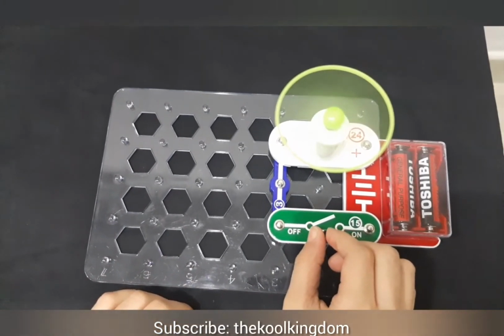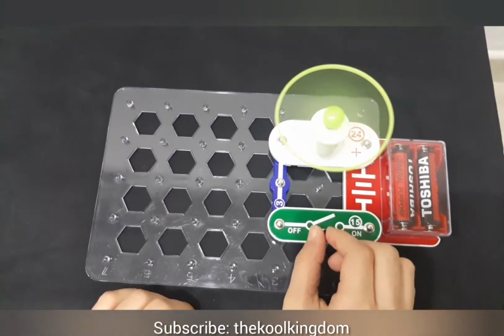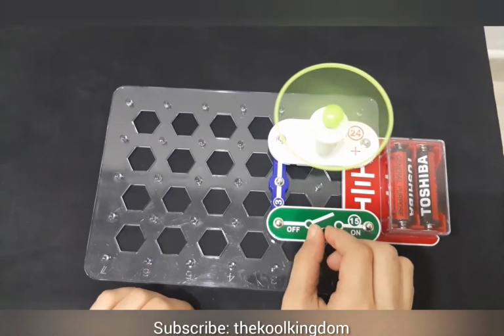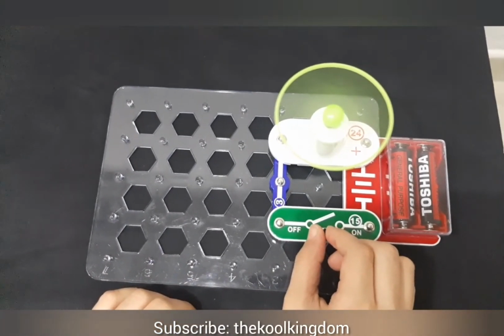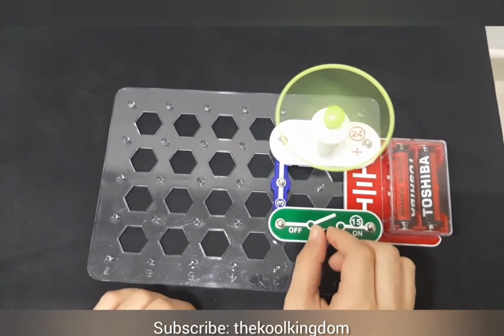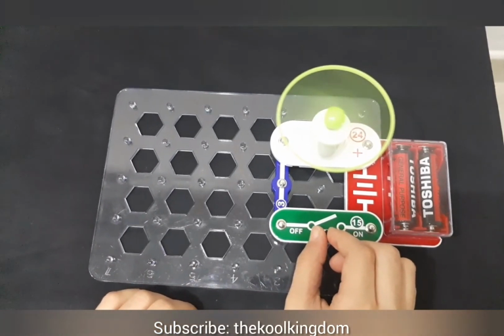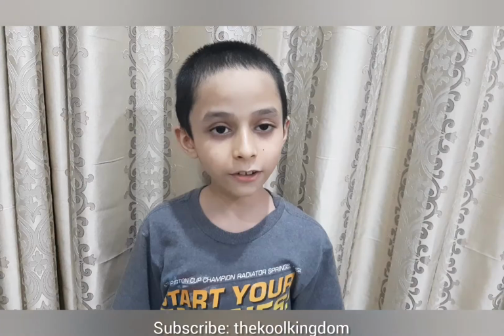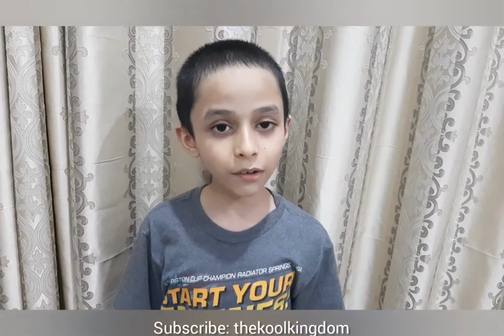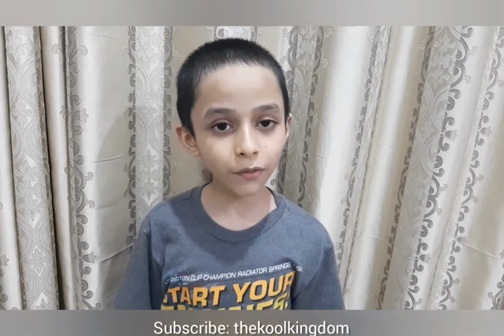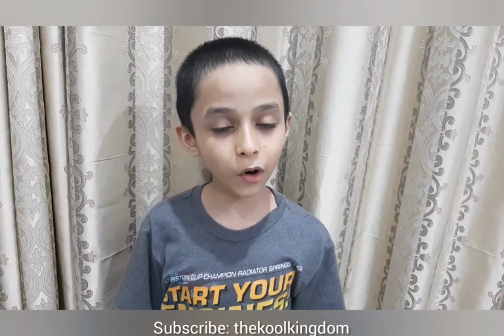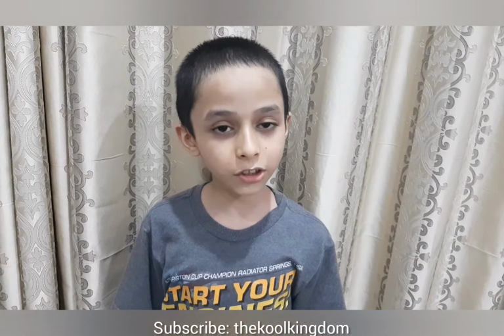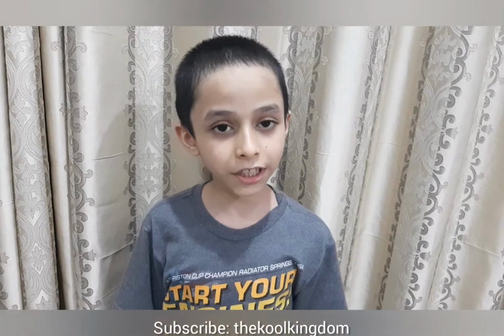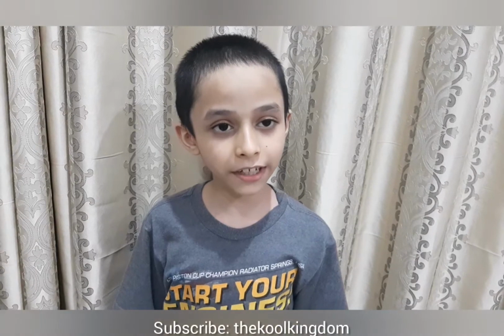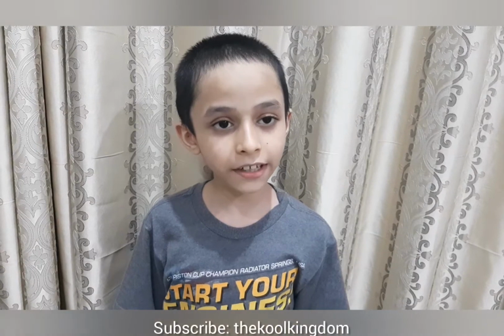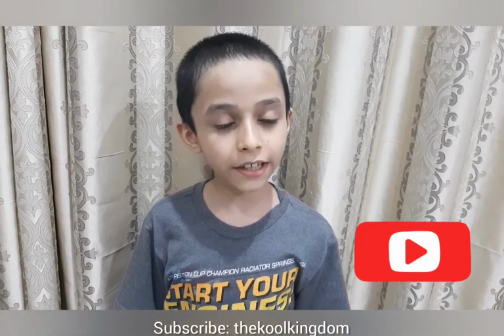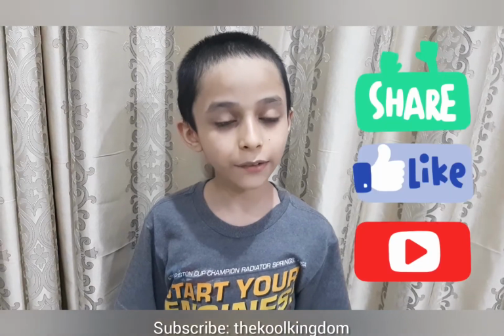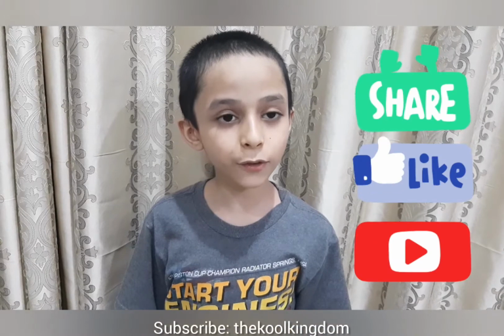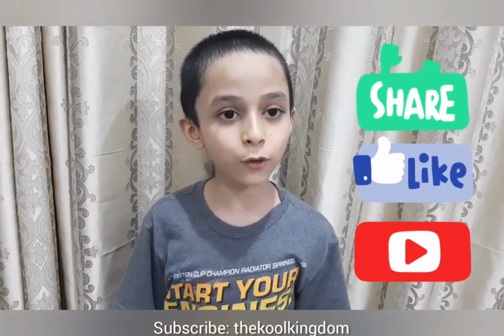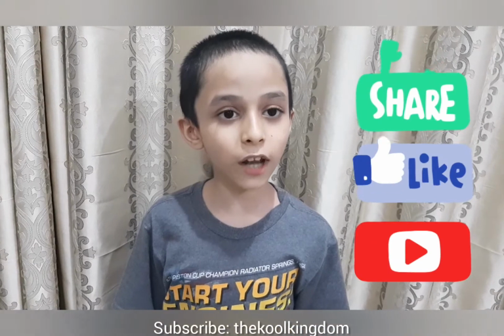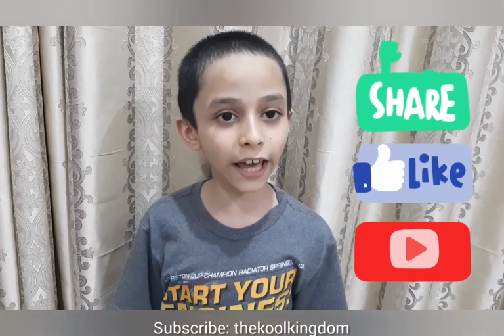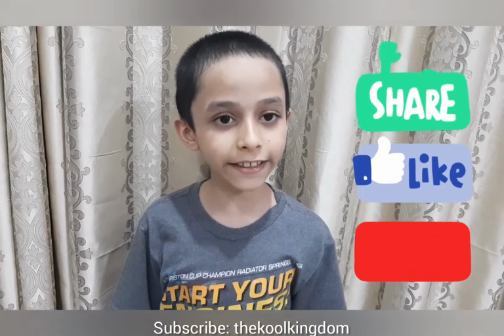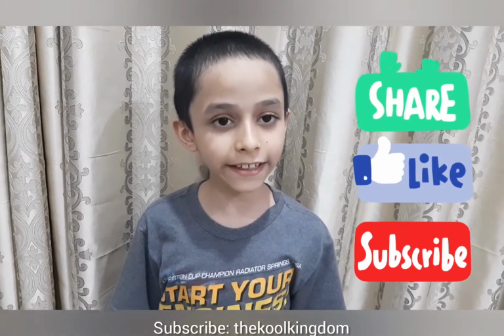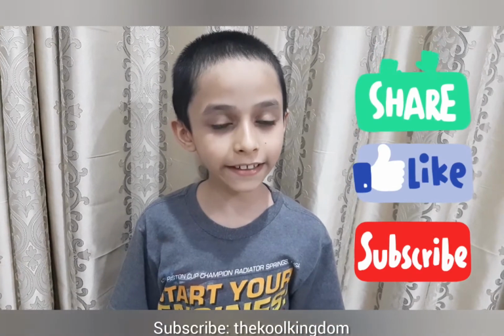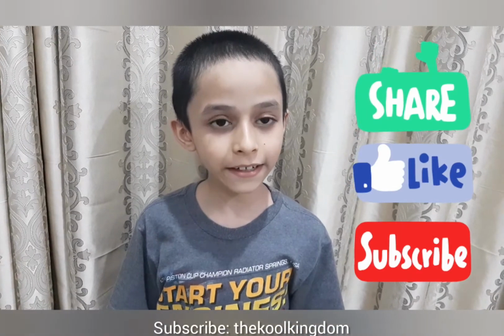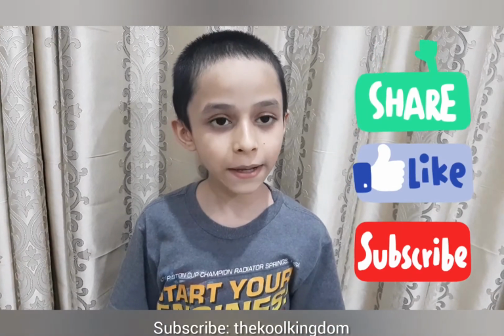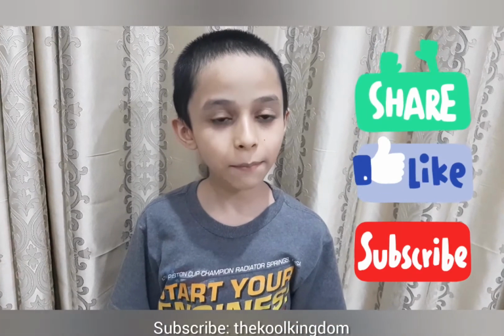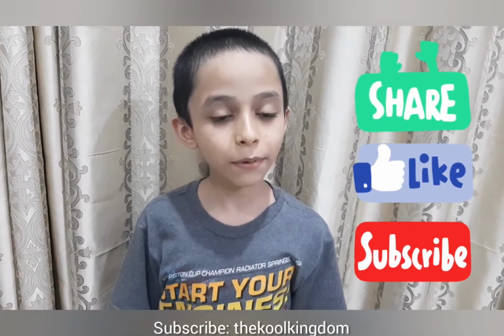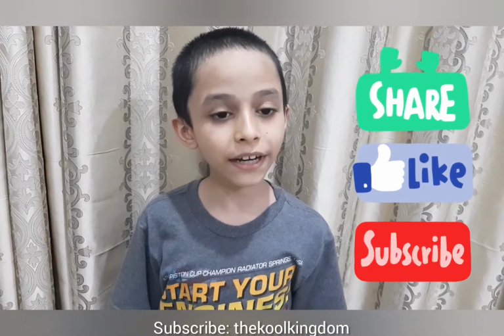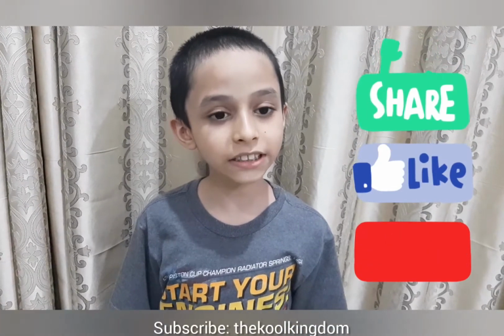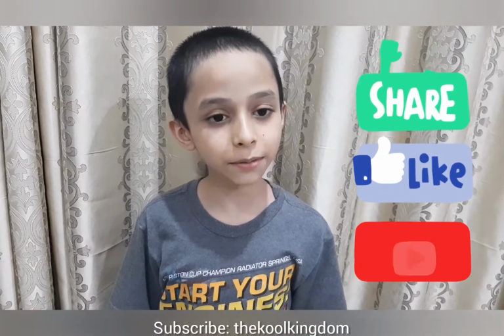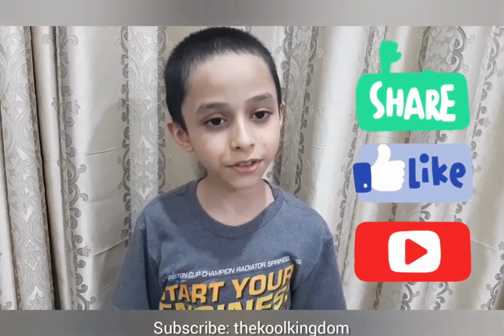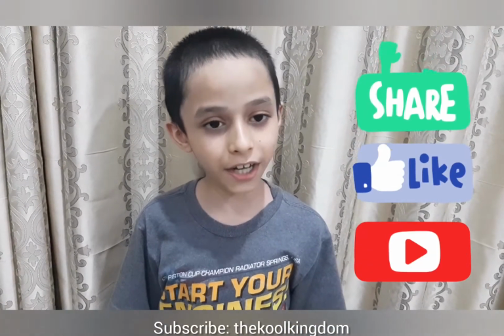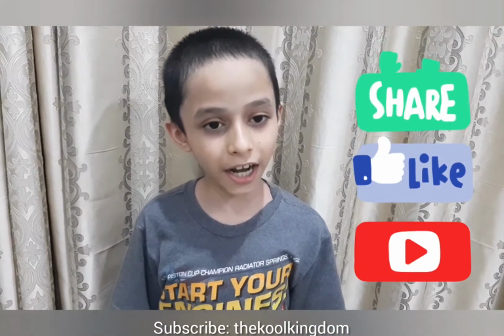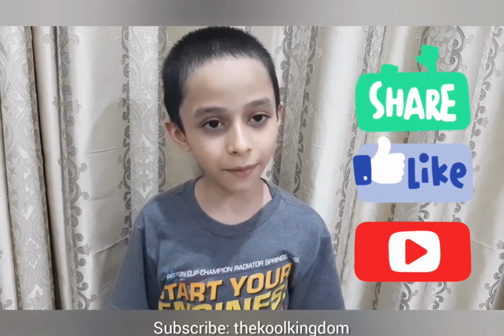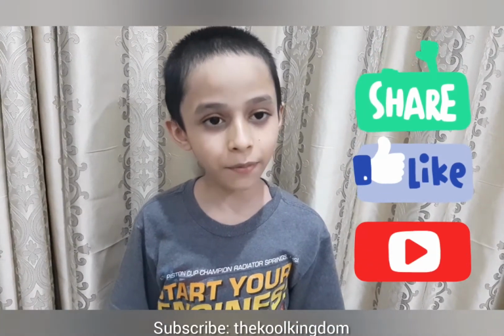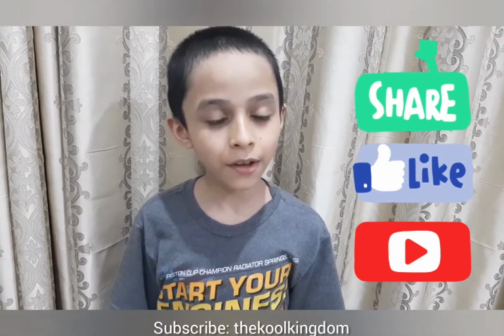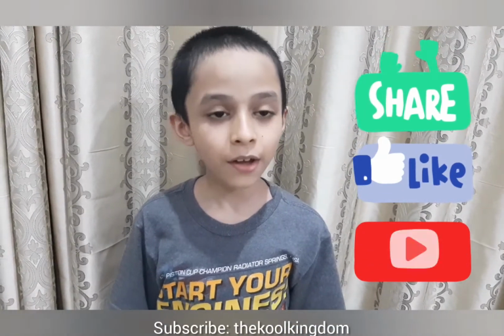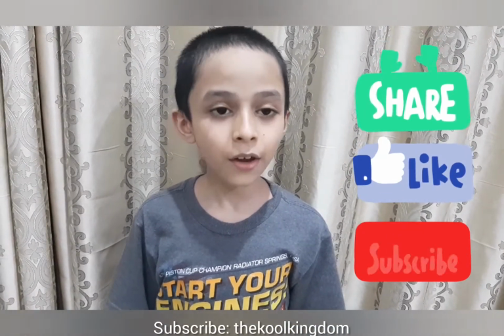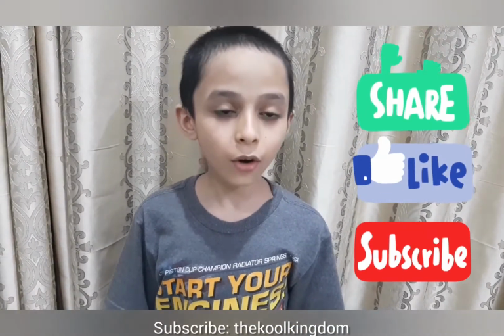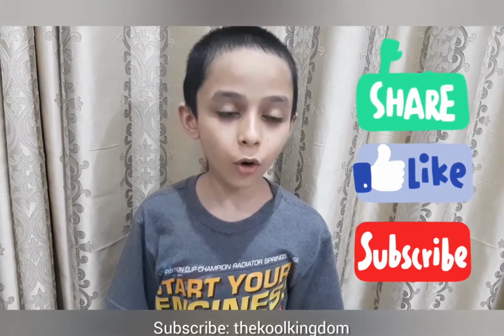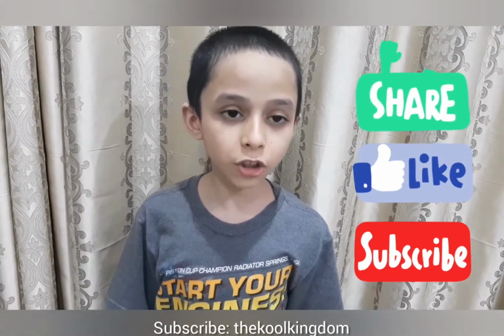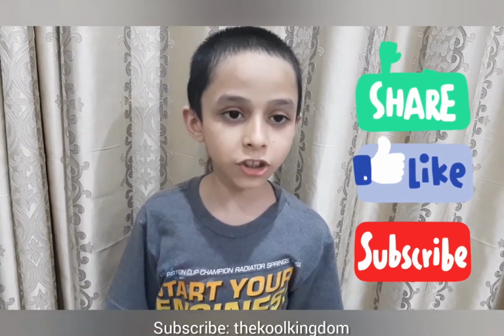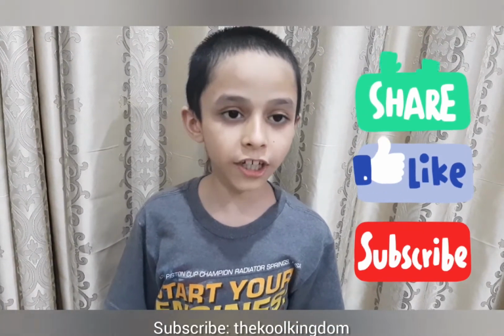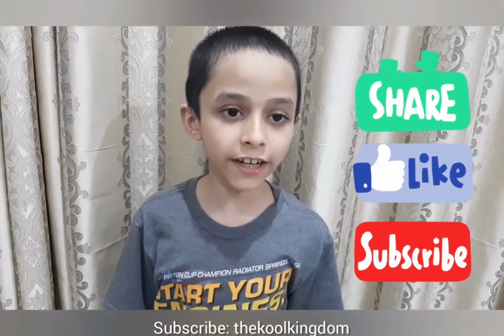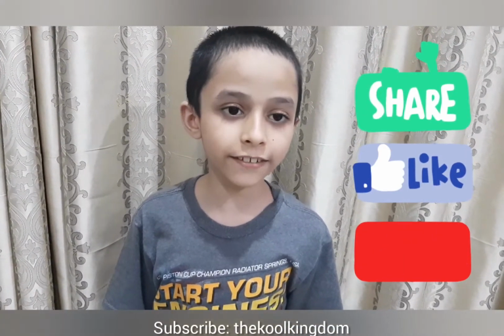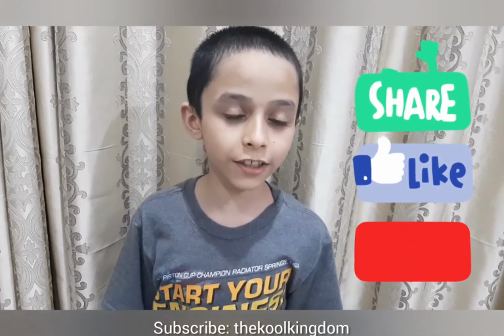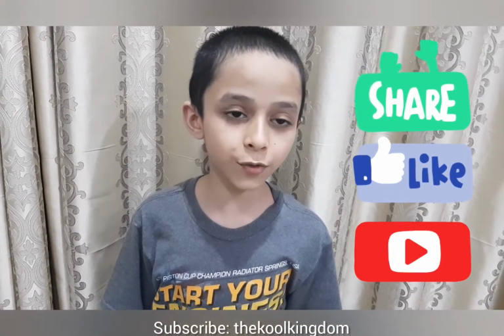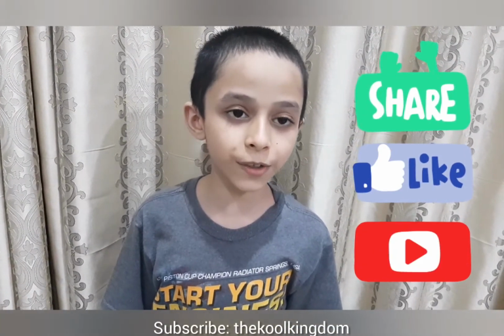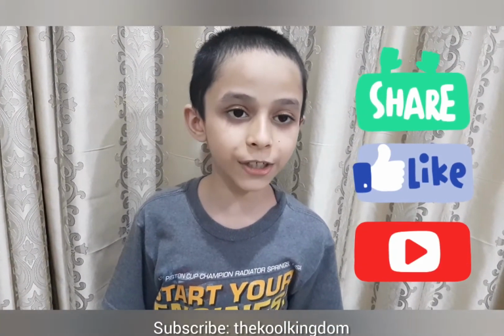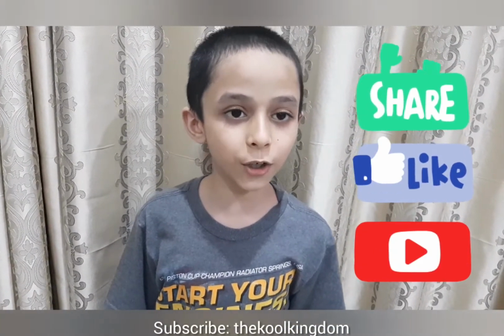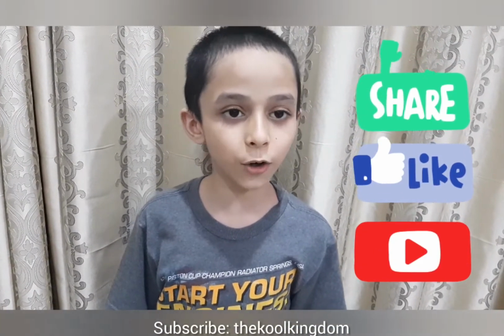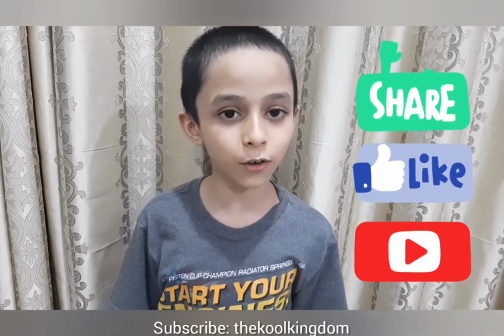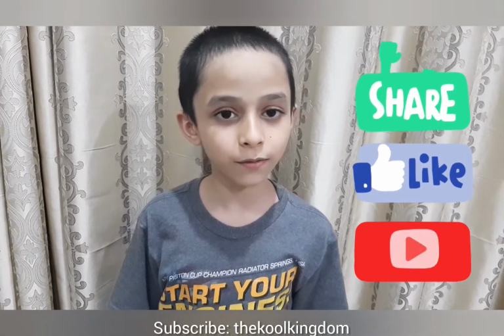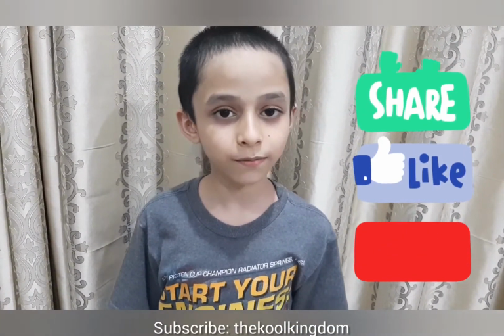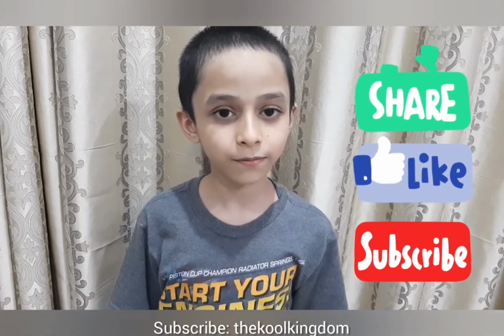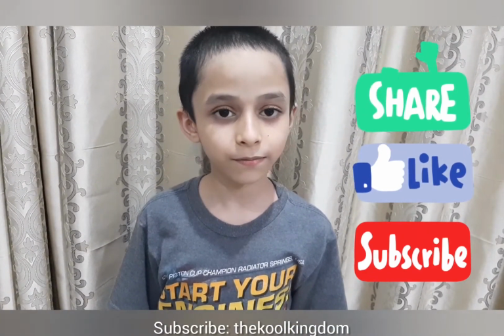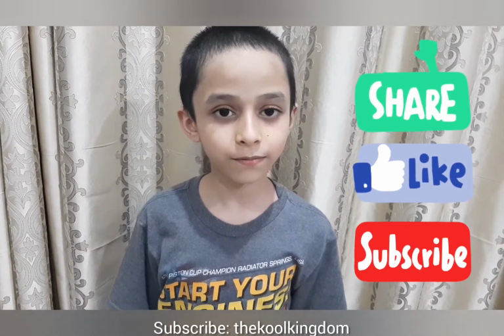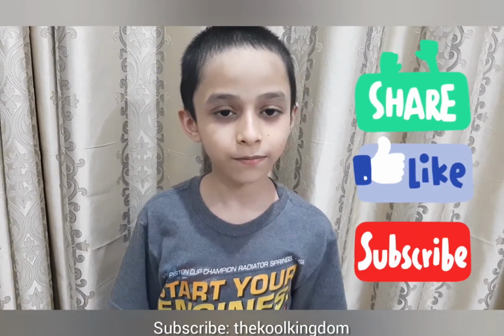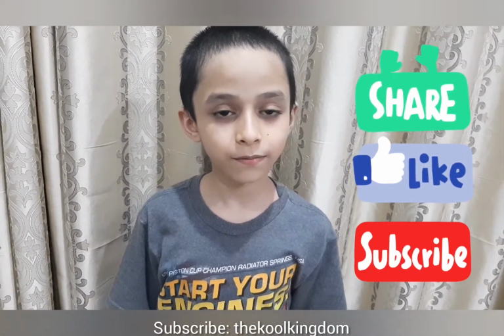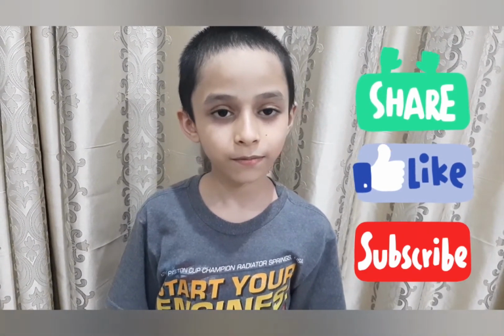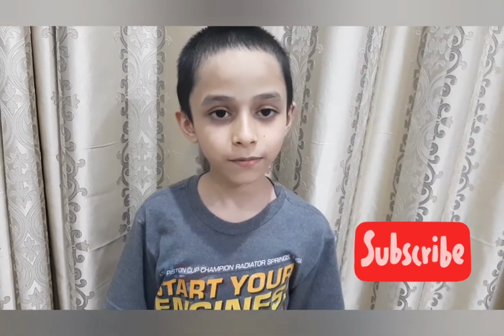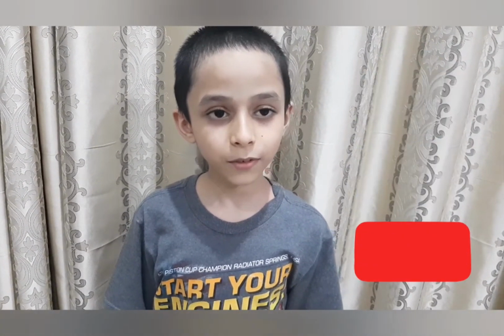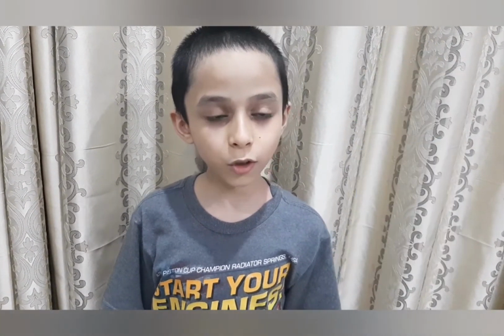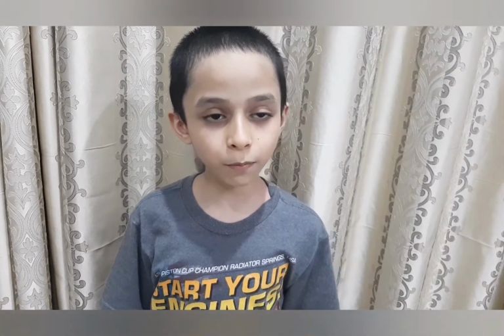Thank you for watching. If you like it, please subscribe or share this video. Goodbye.